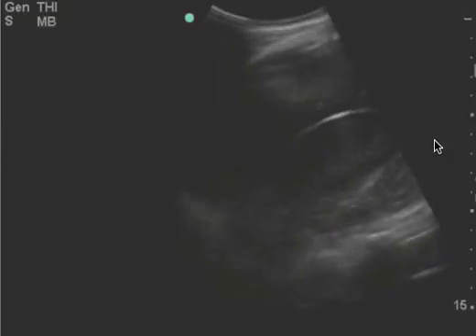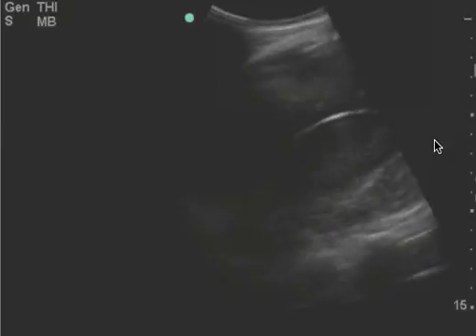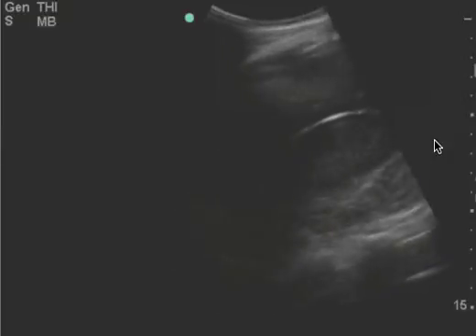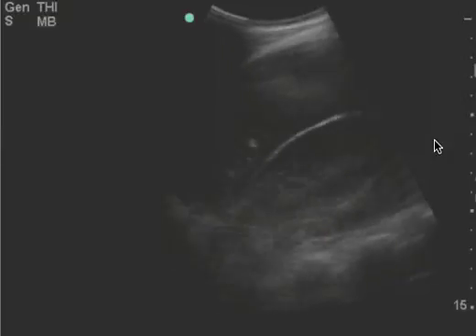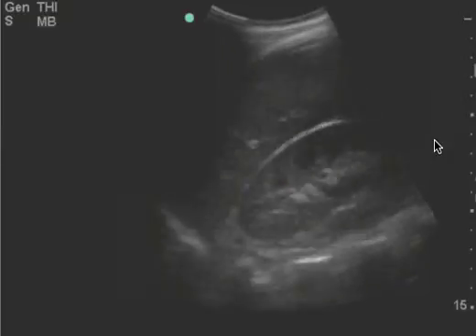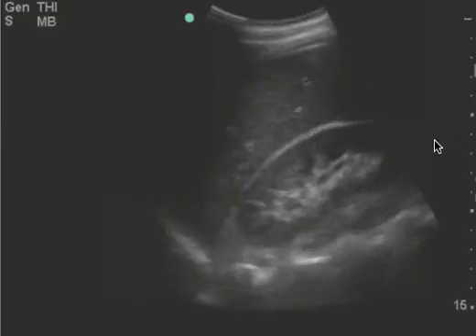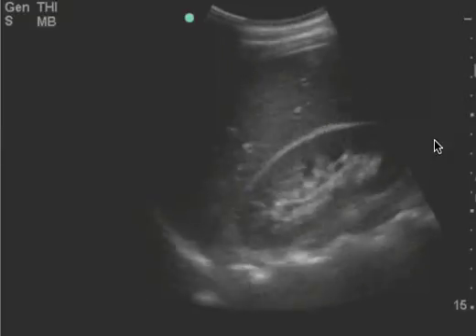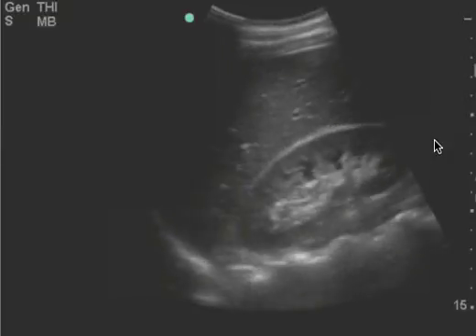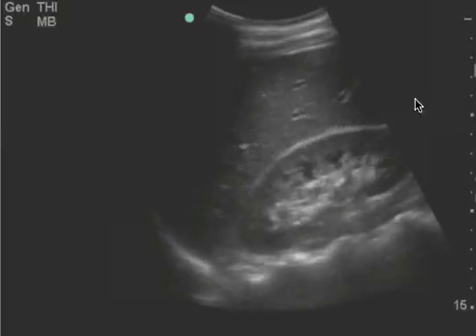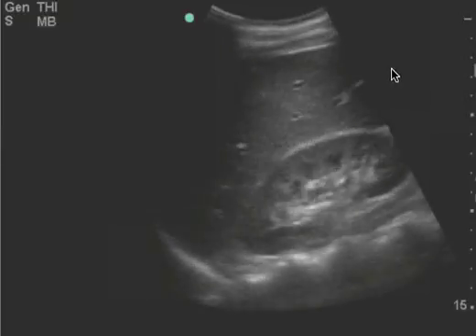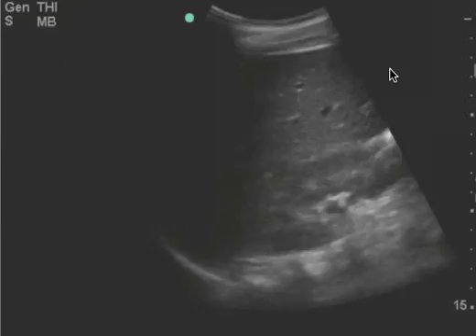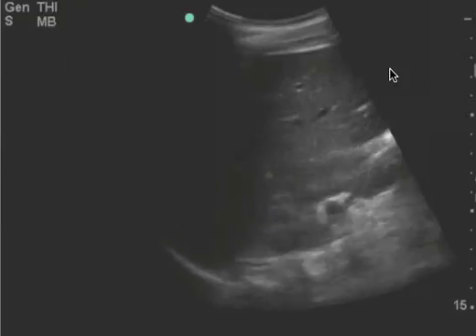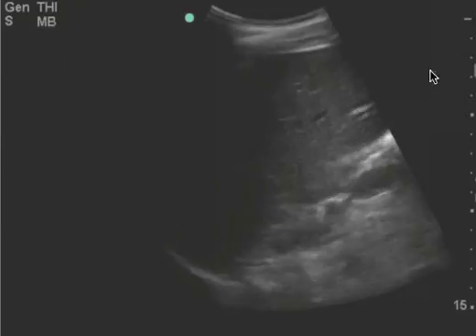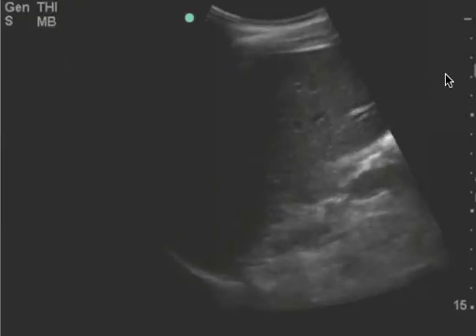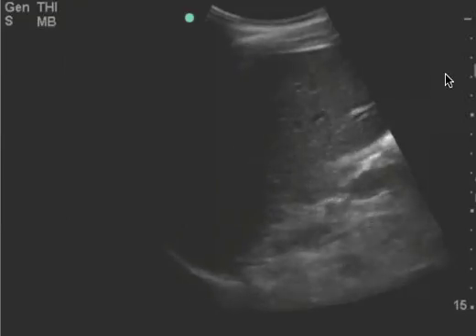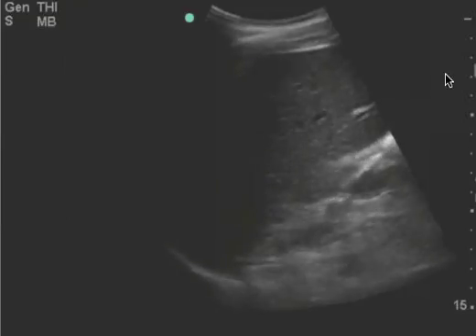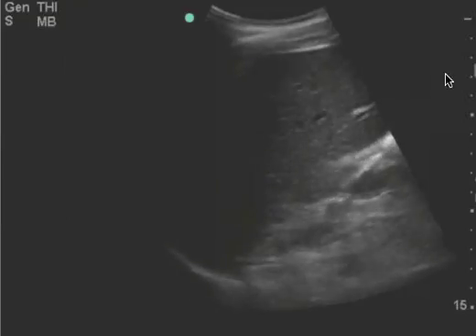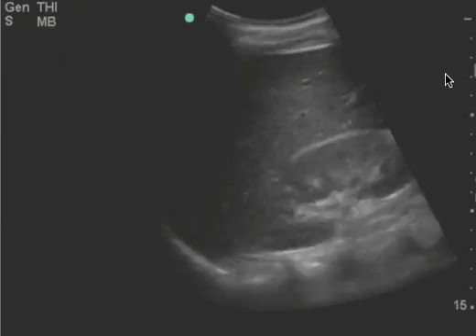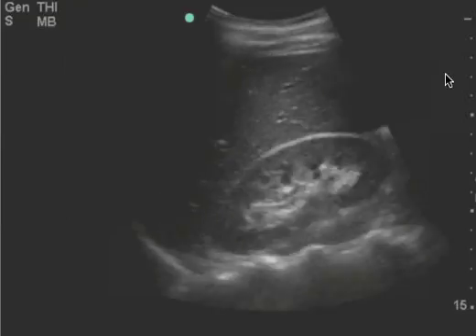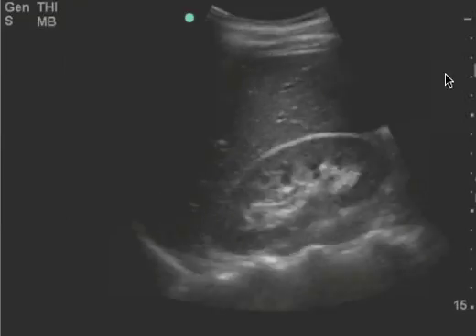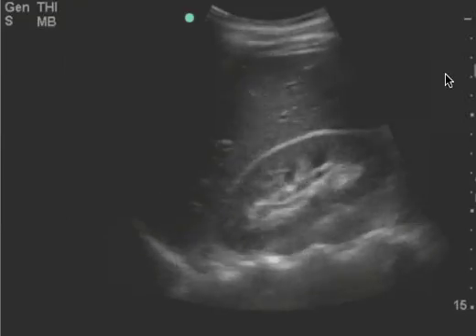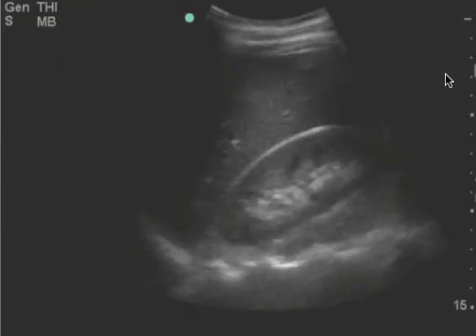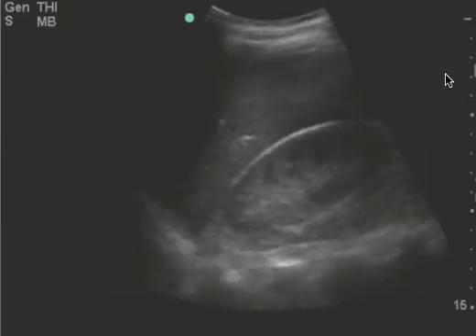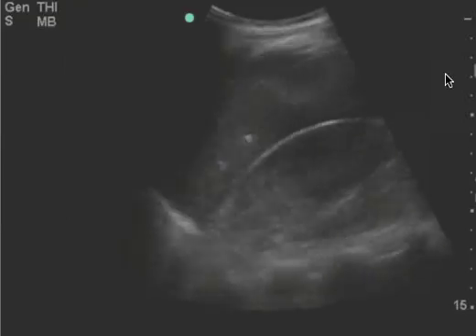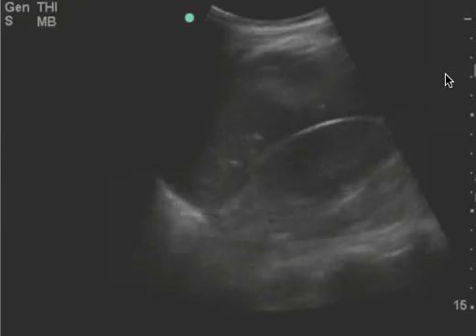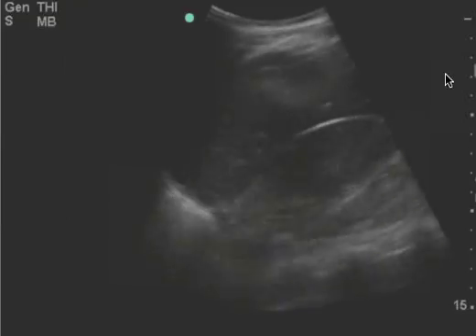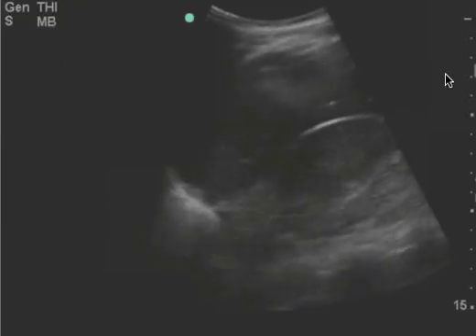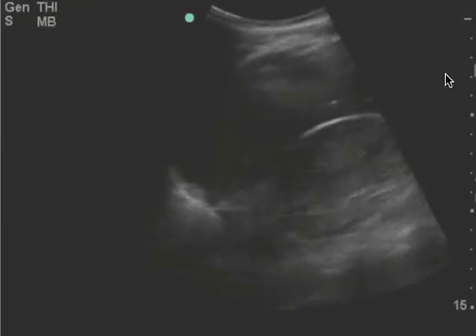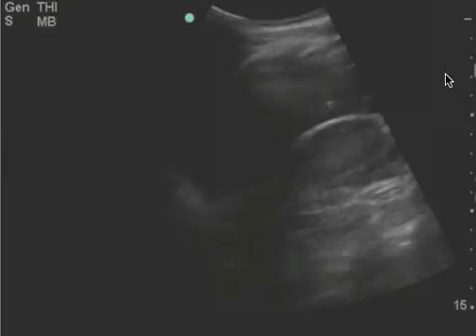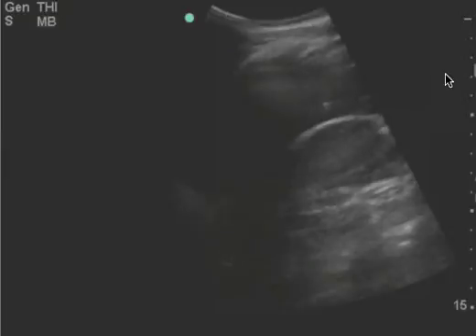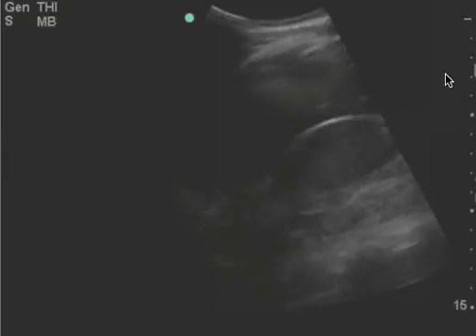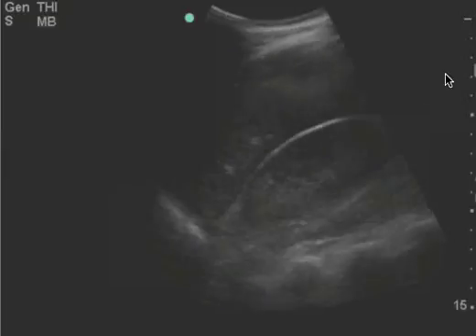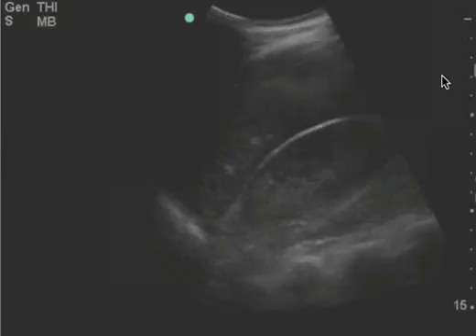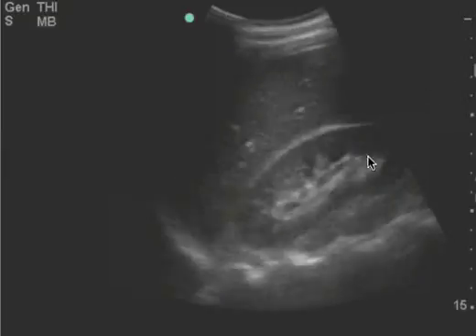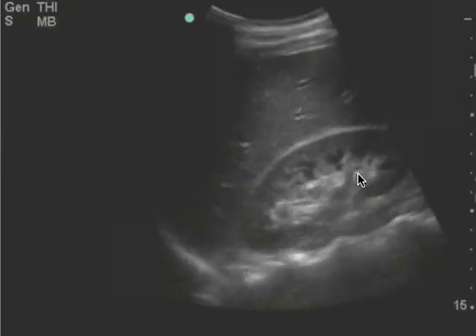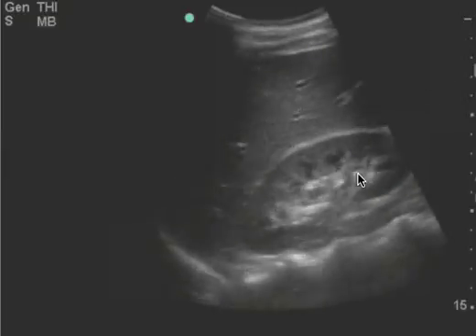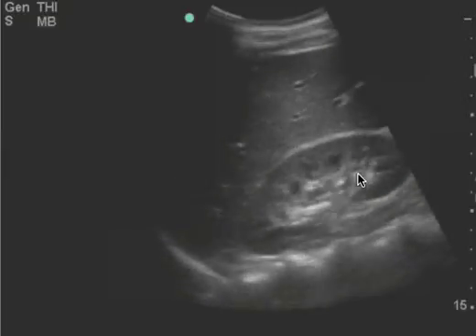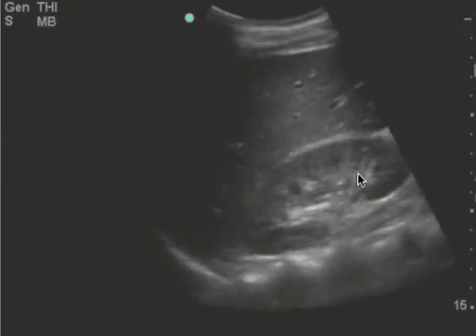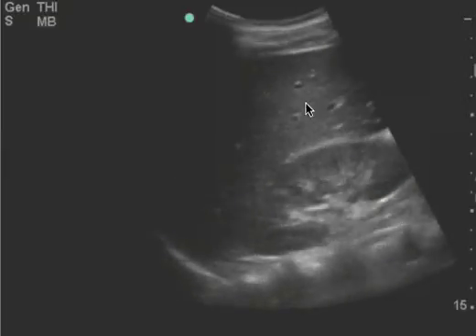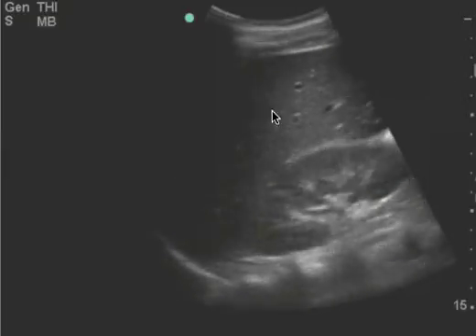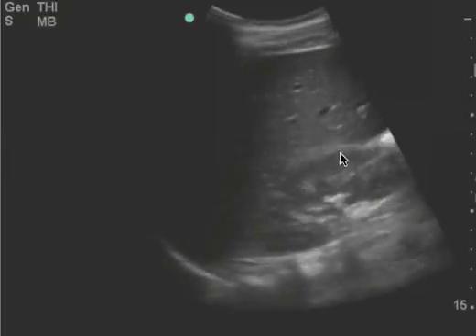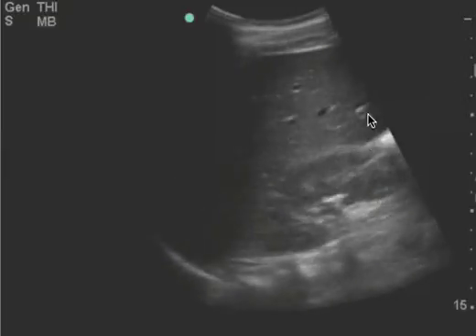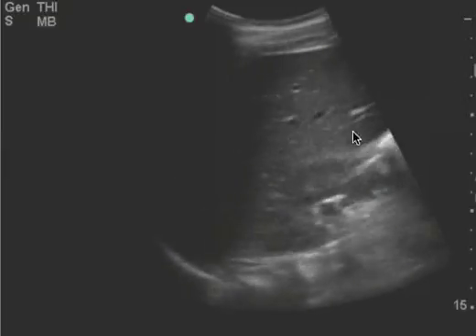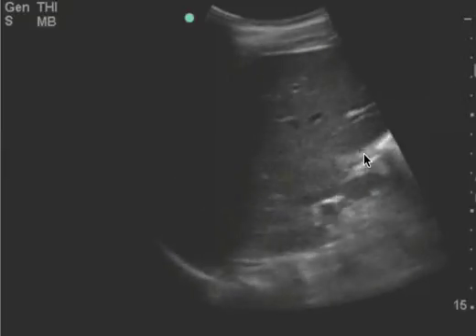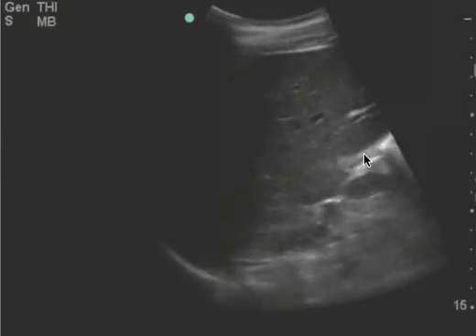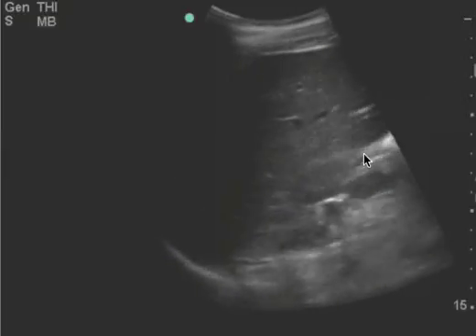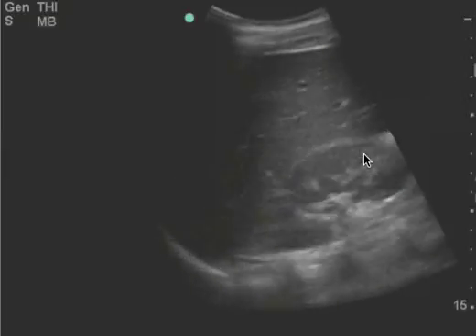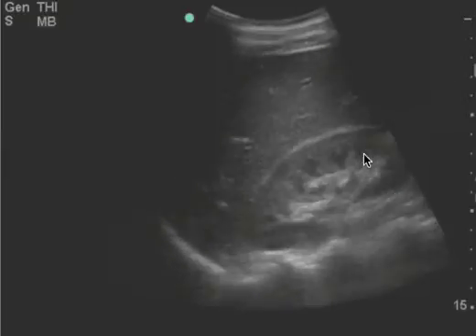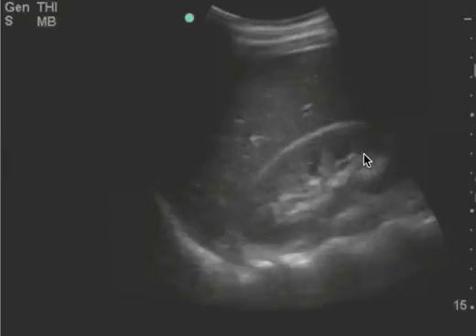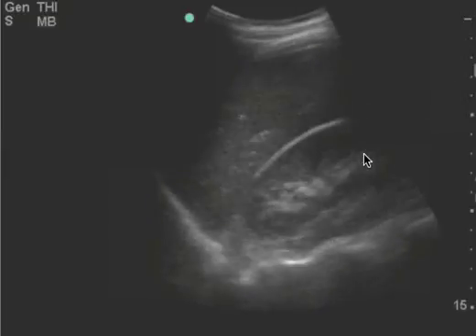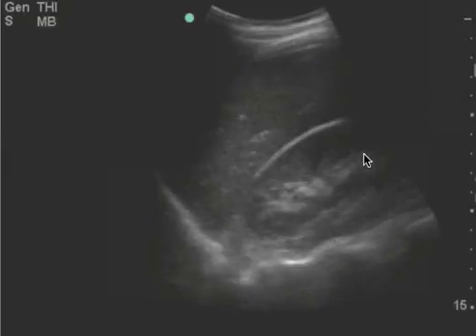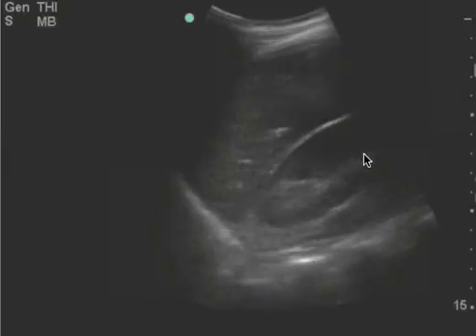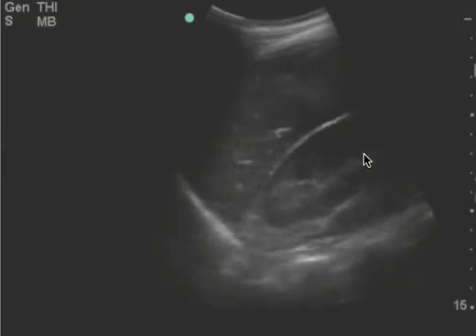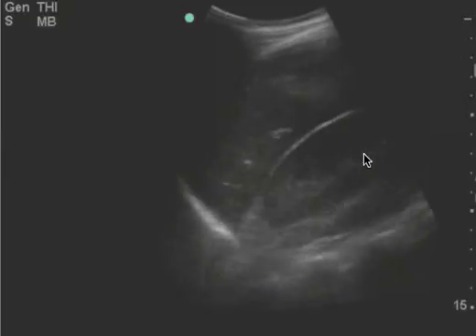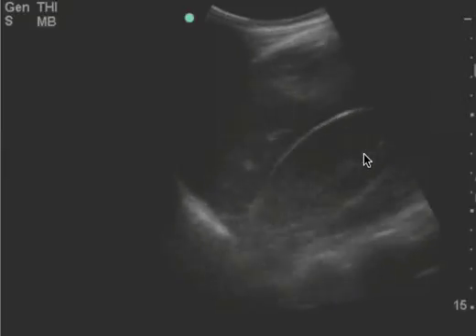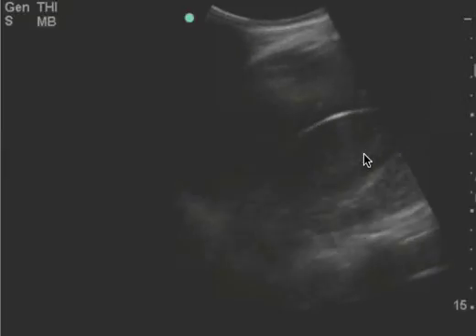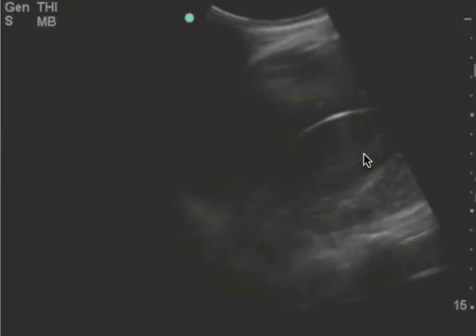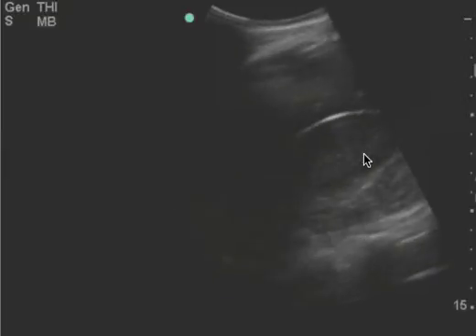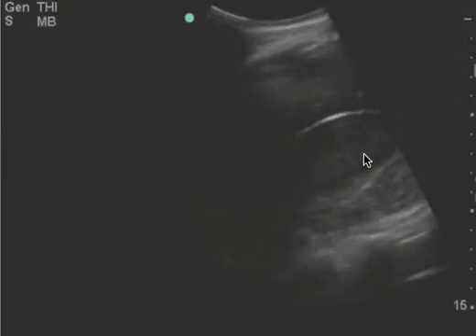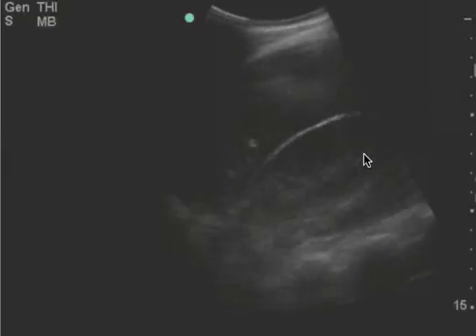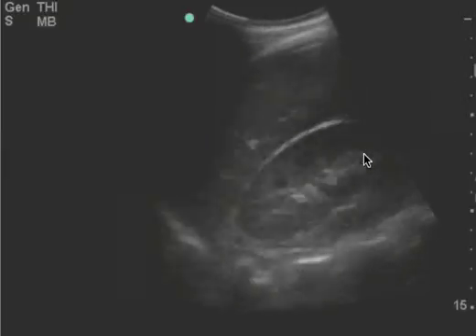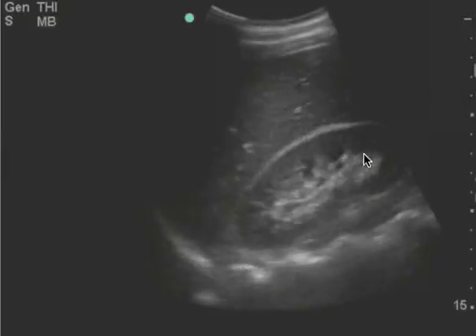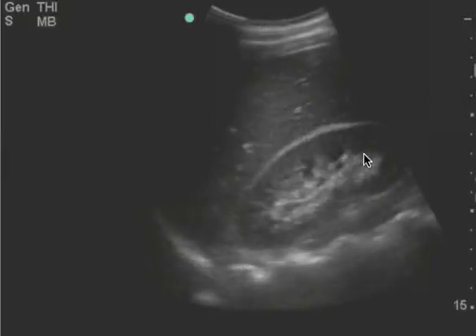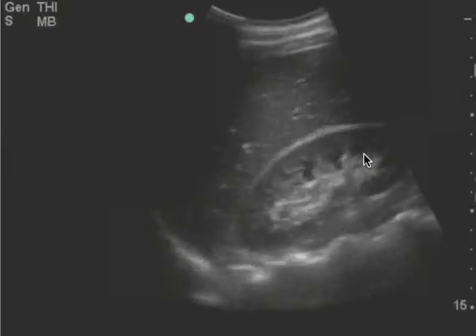And we need to see the liver tip. That's the most sensitive area for free fluid. So because this is all I see in the right upper quadrant, it's a limited study.